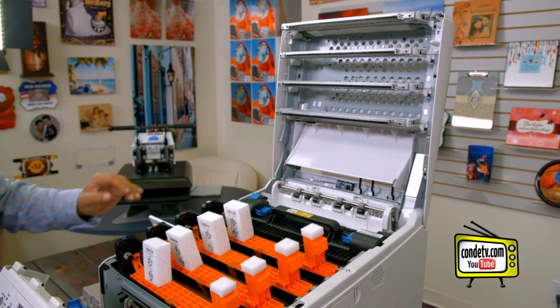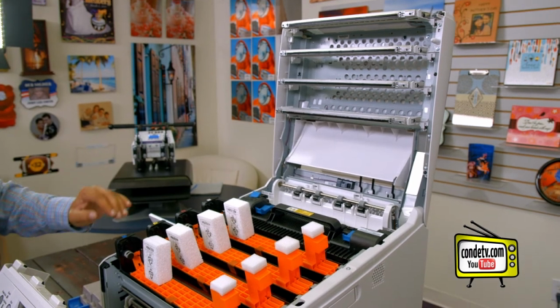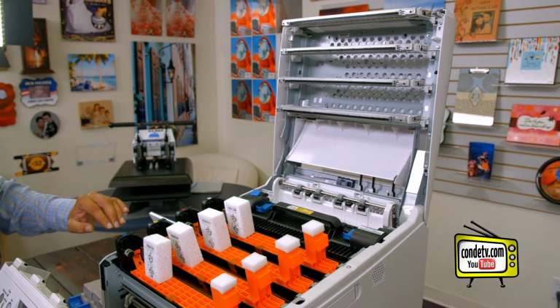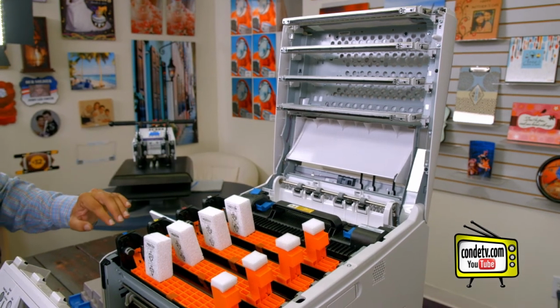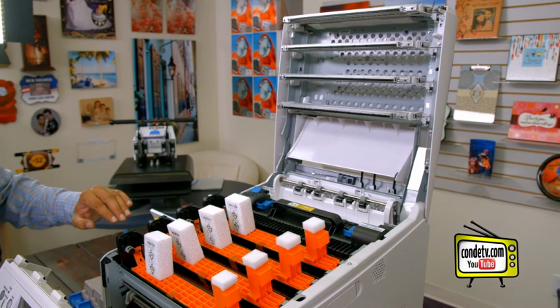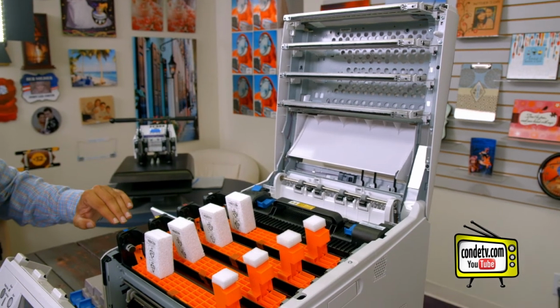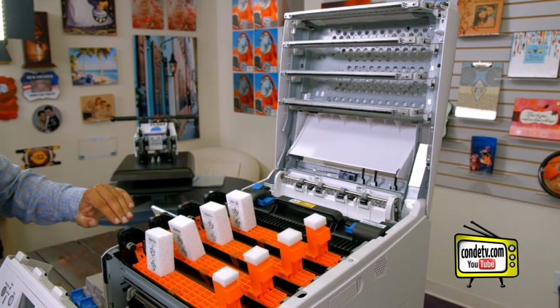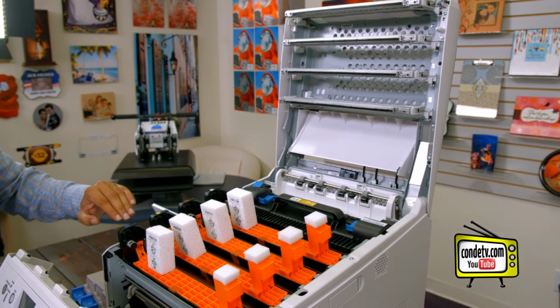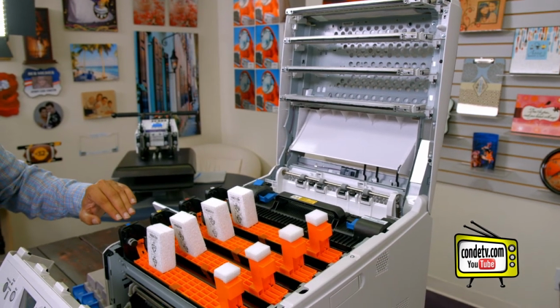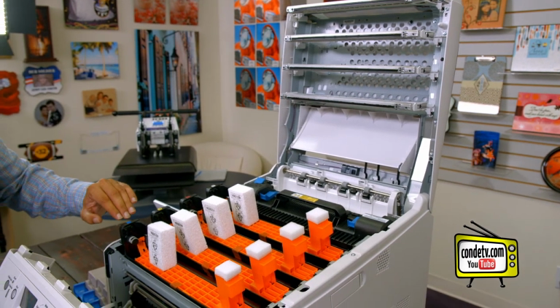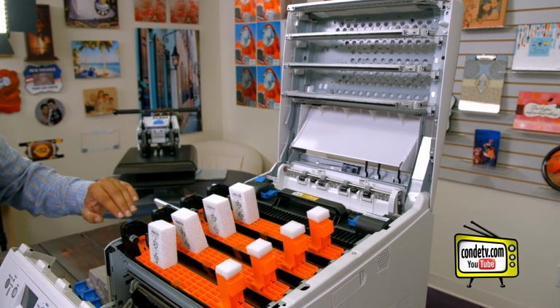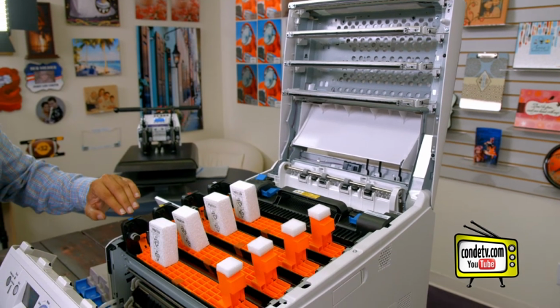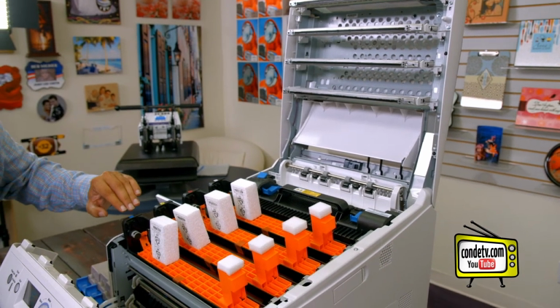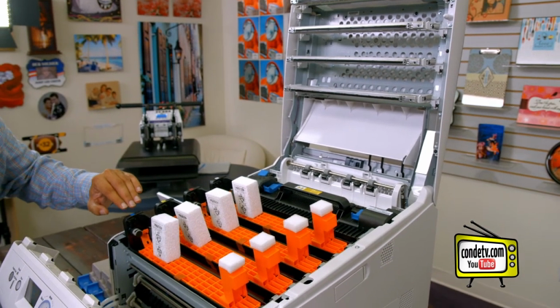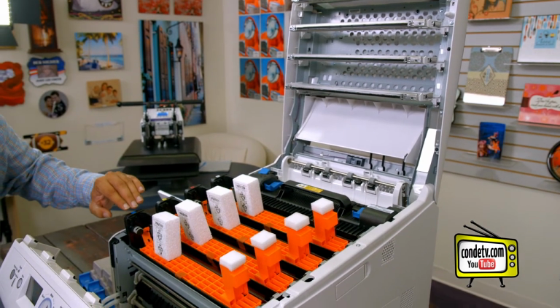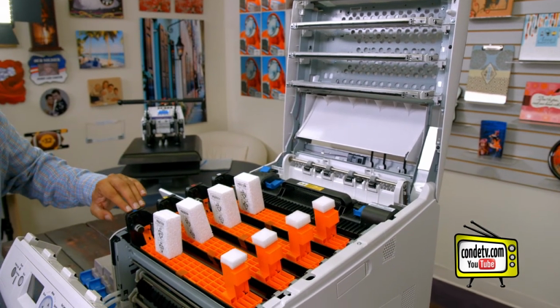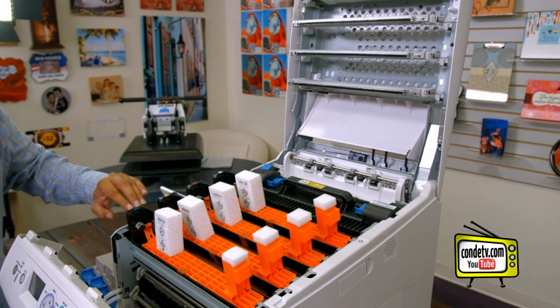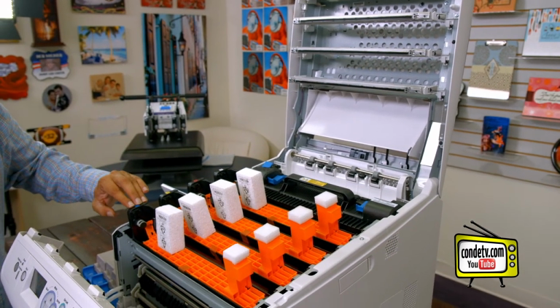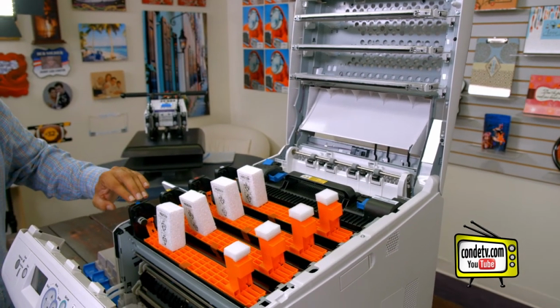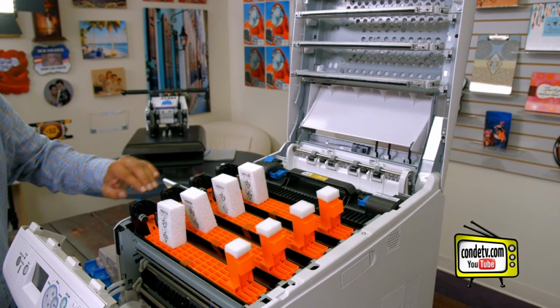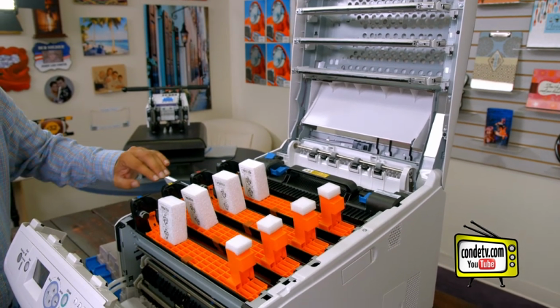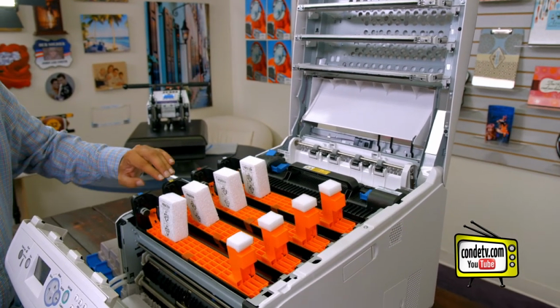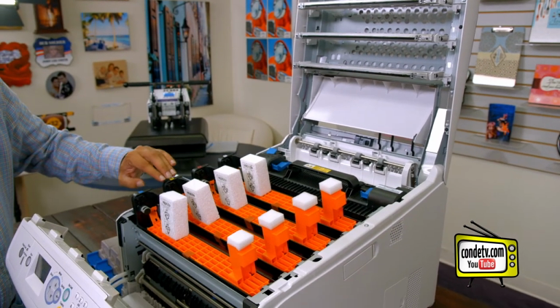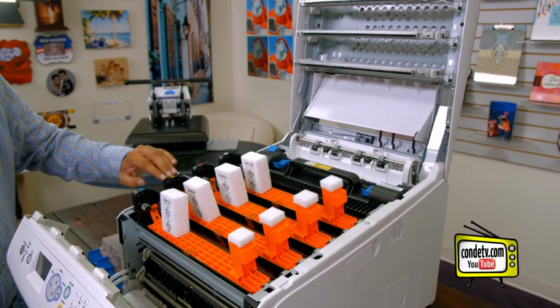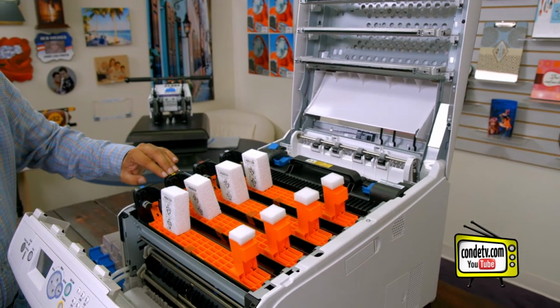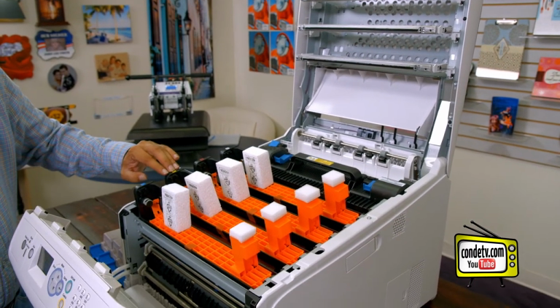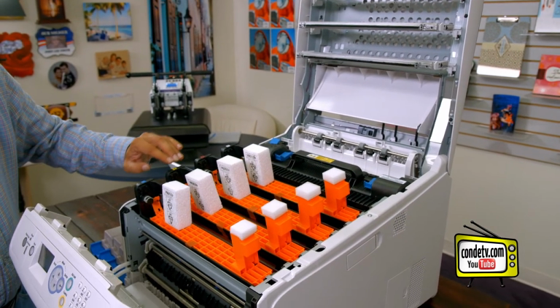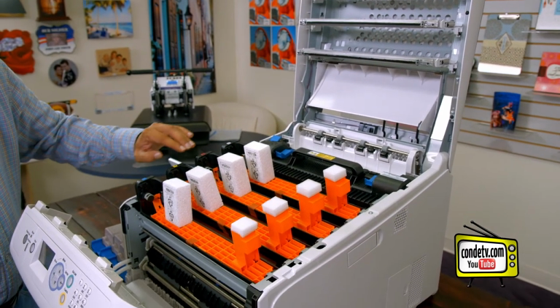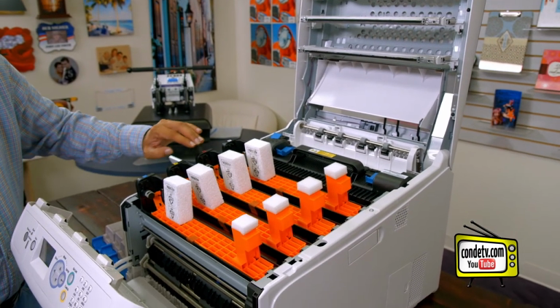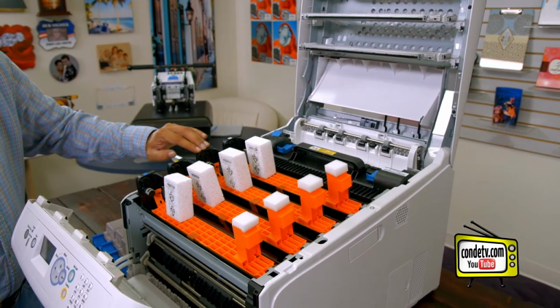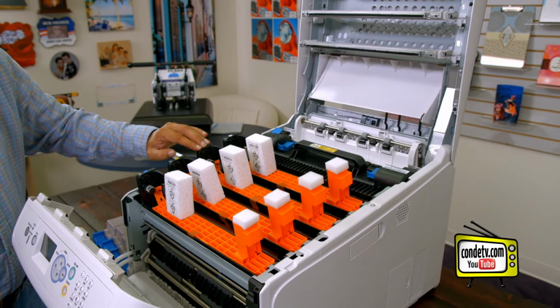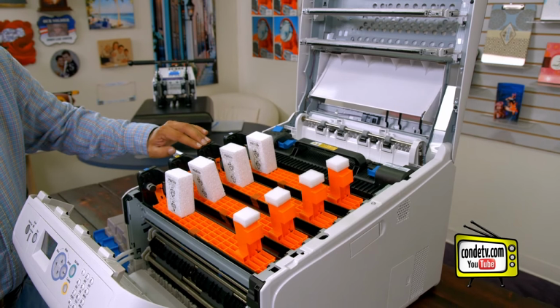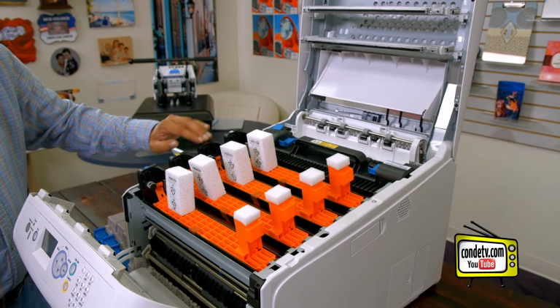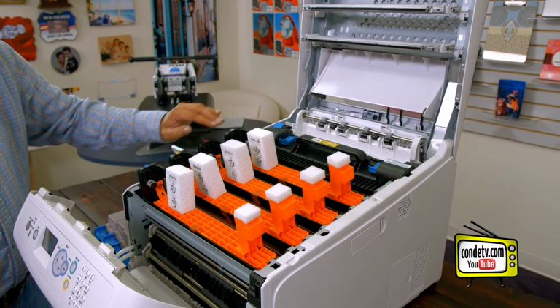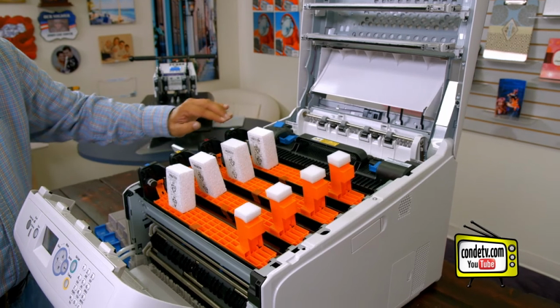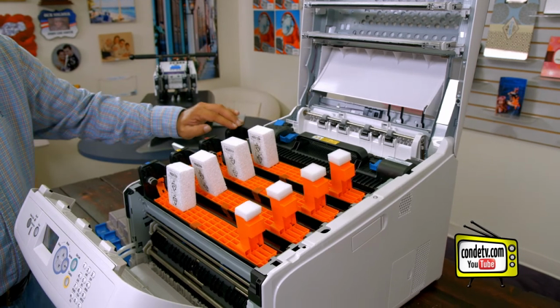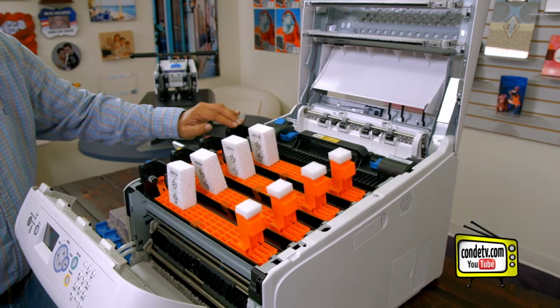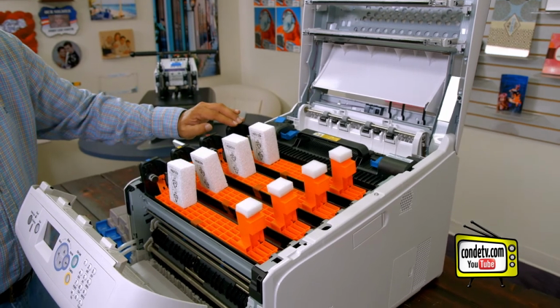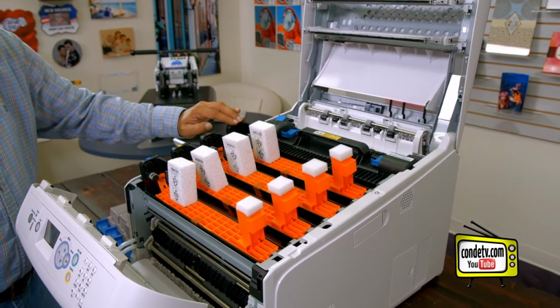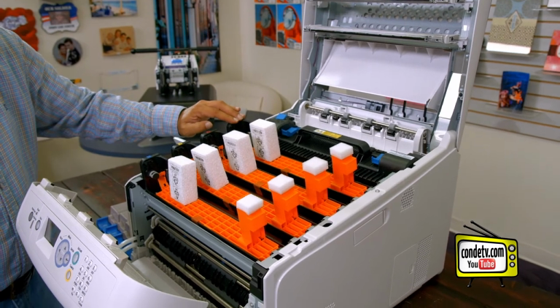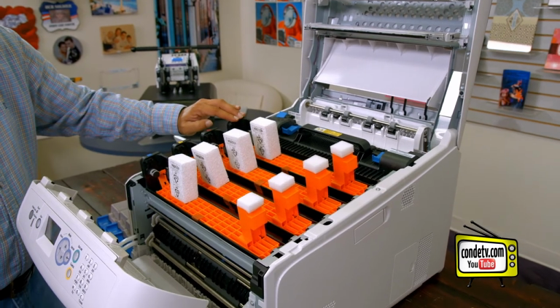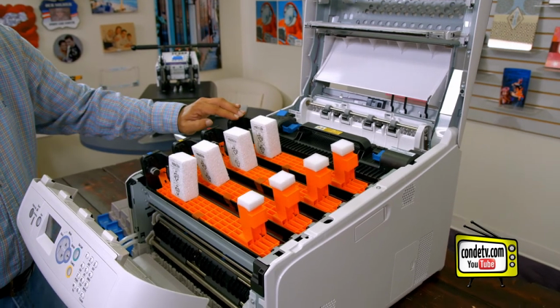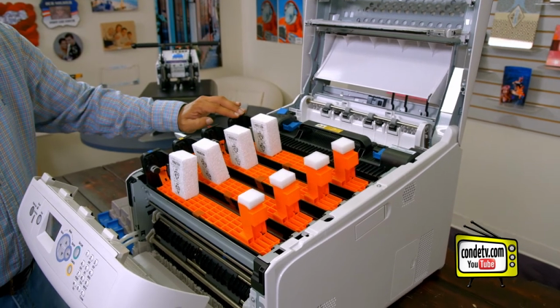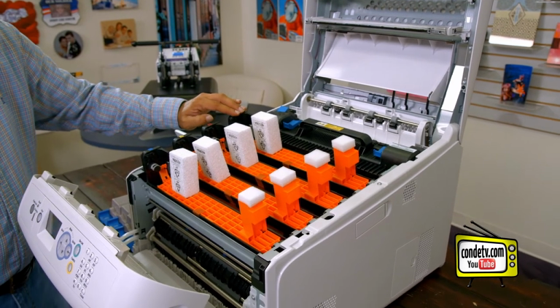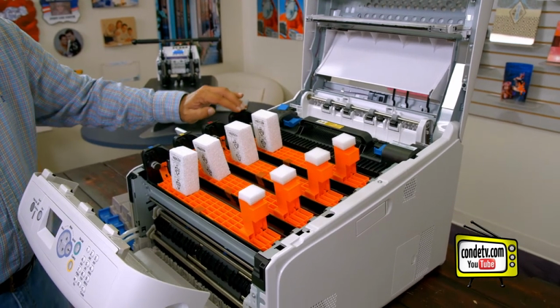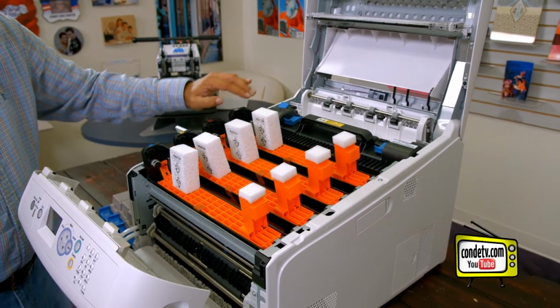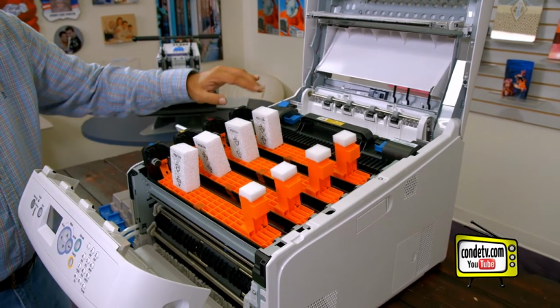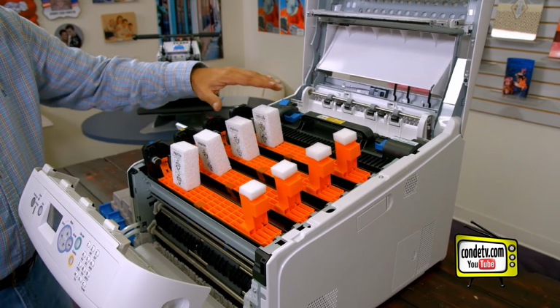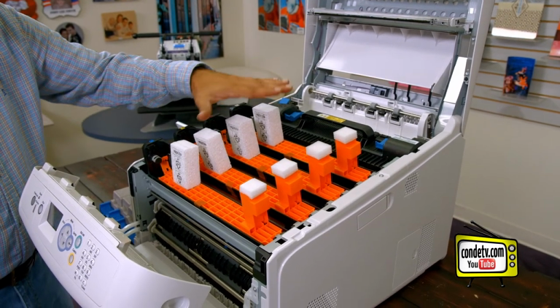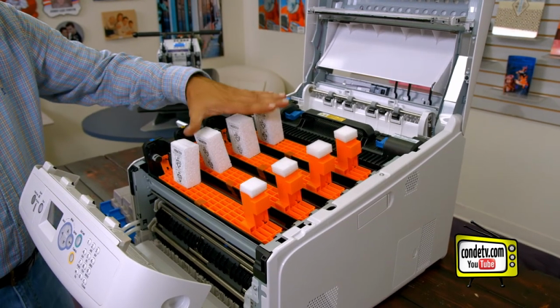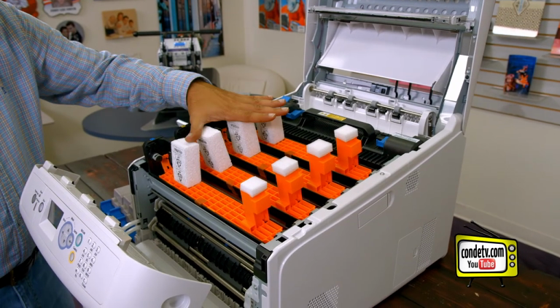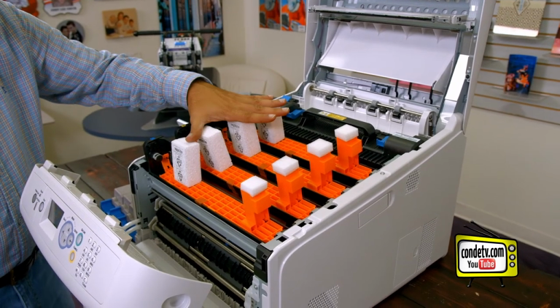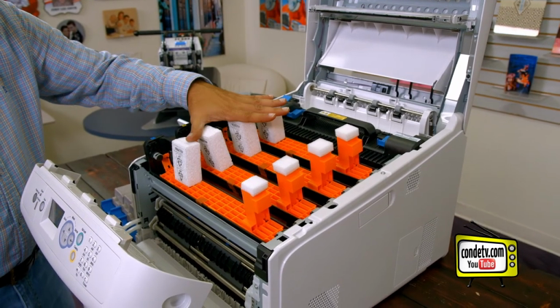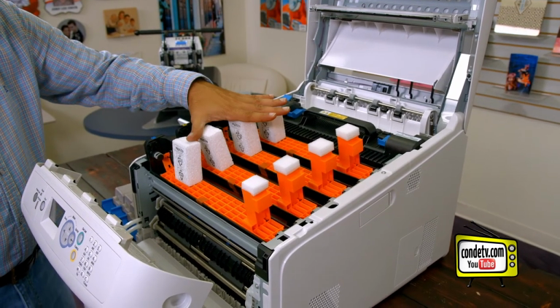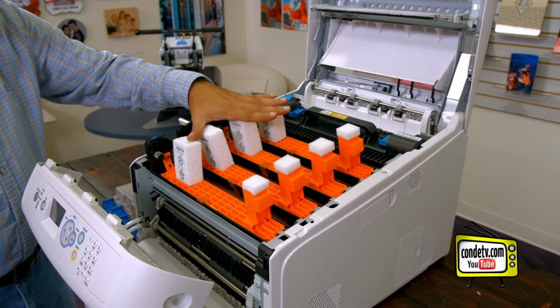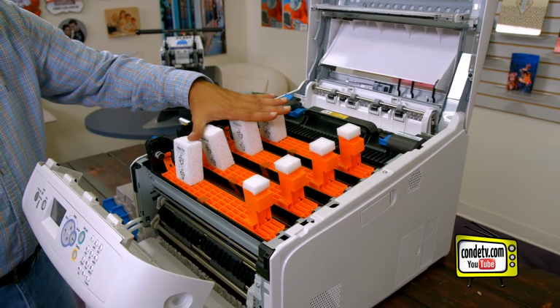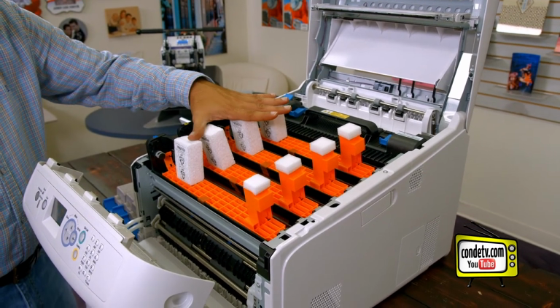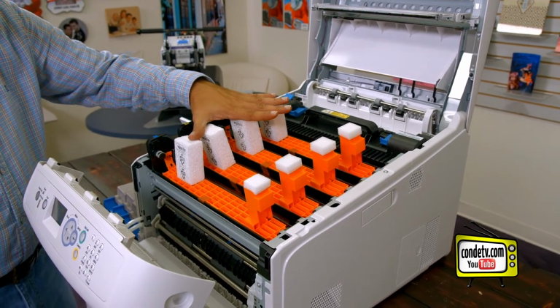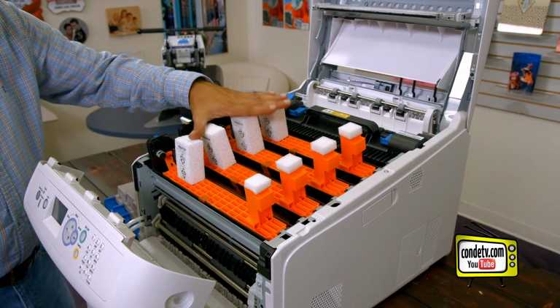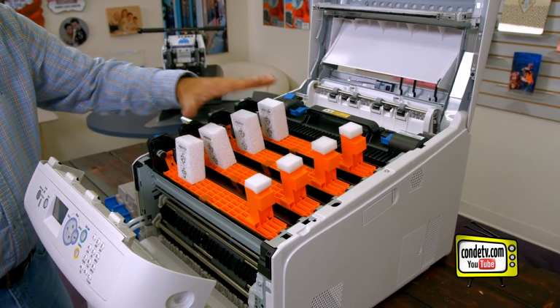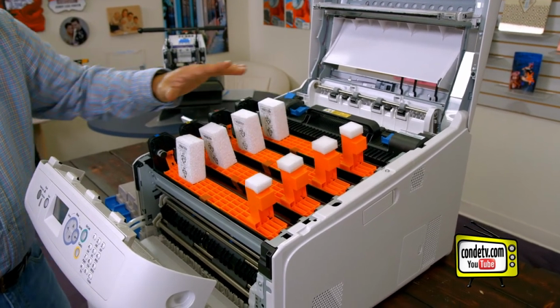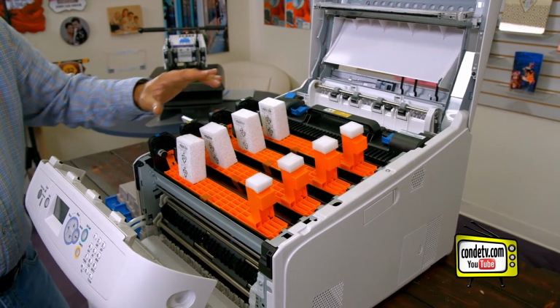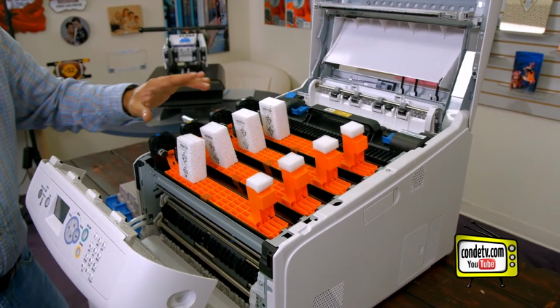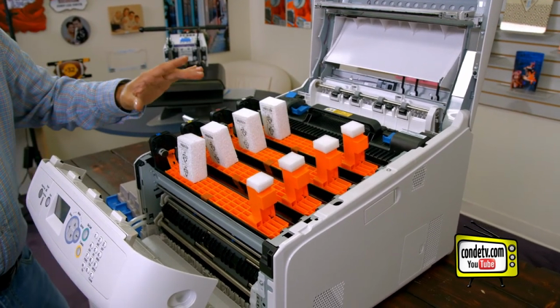You'll notice here we have our cyan, yellow, magenta, and white image drum with these carriers here.